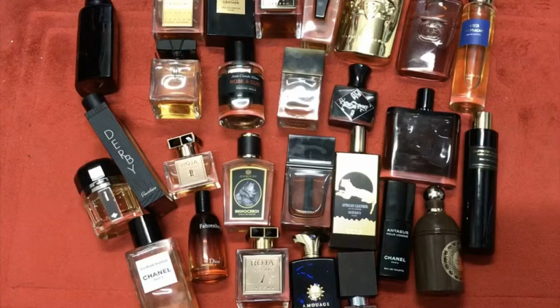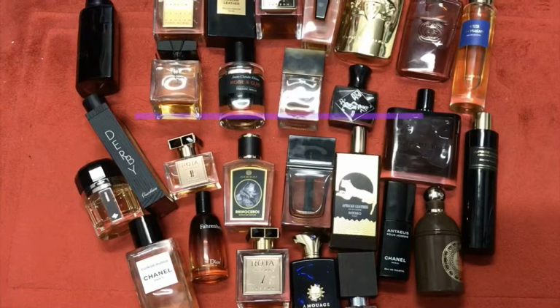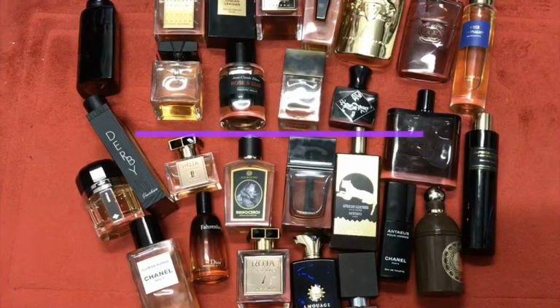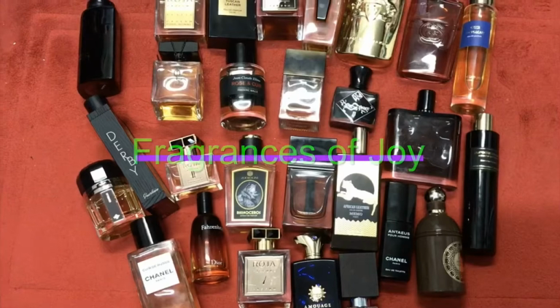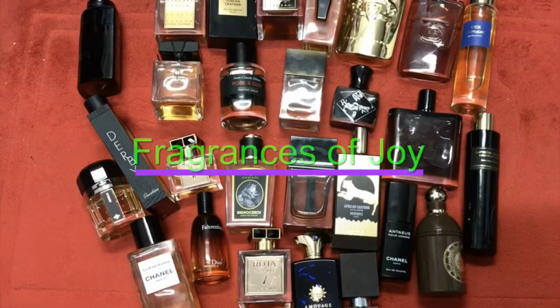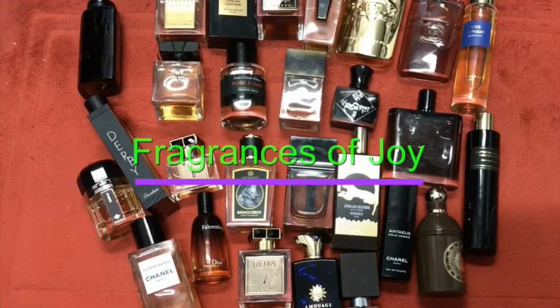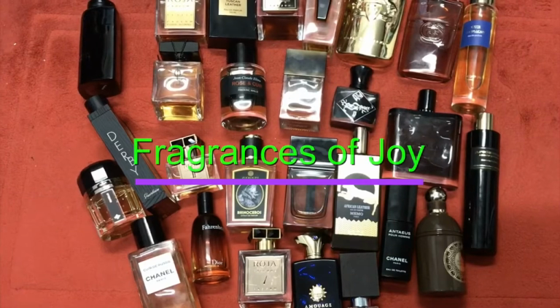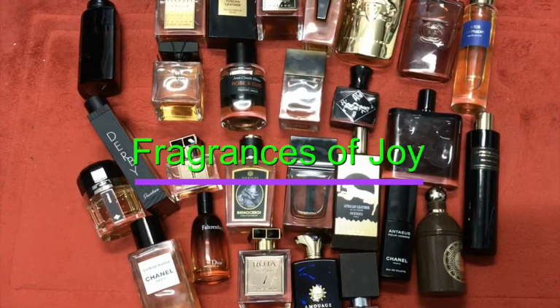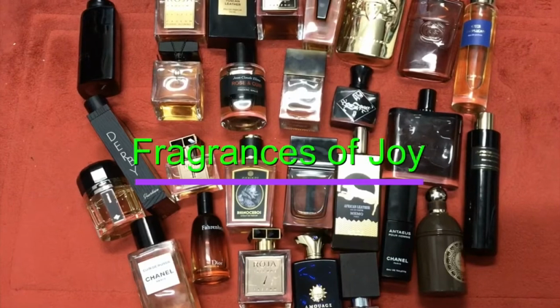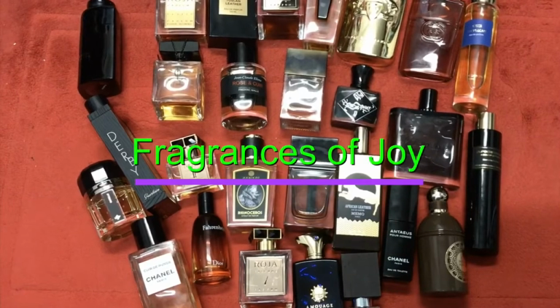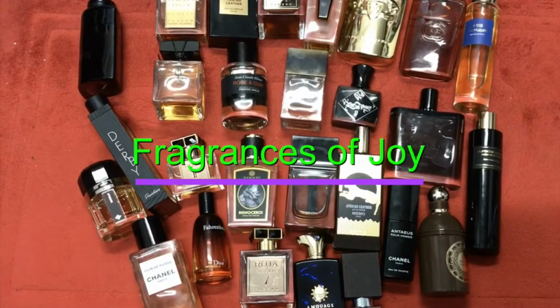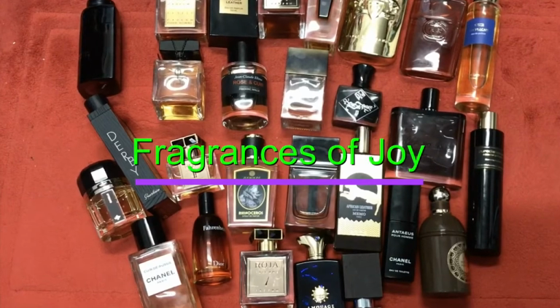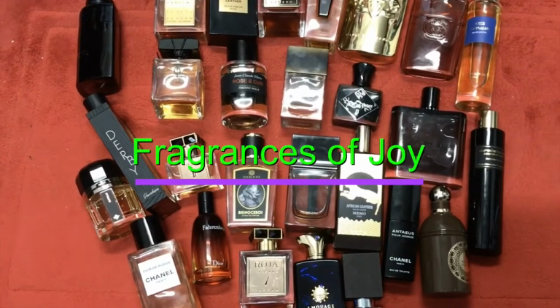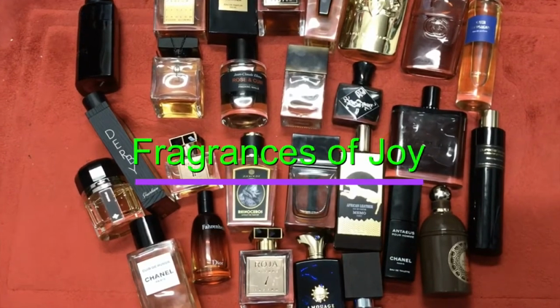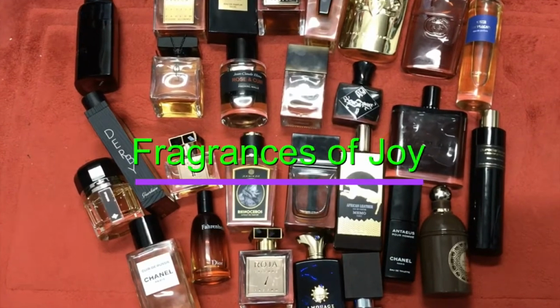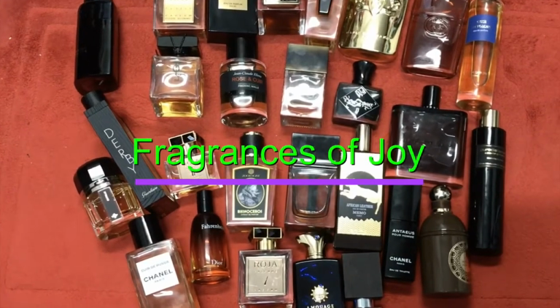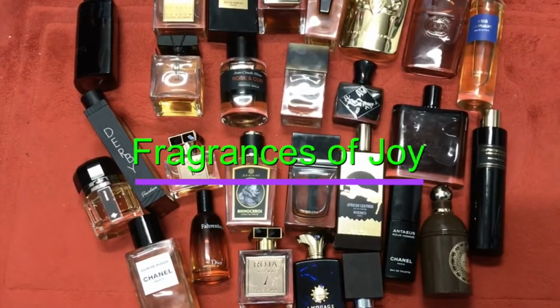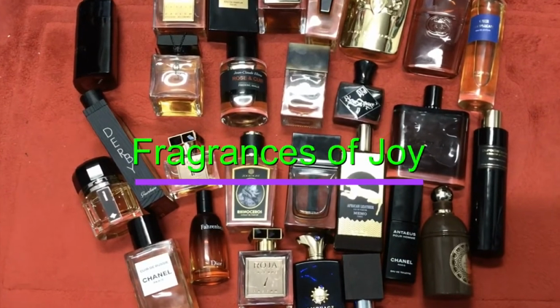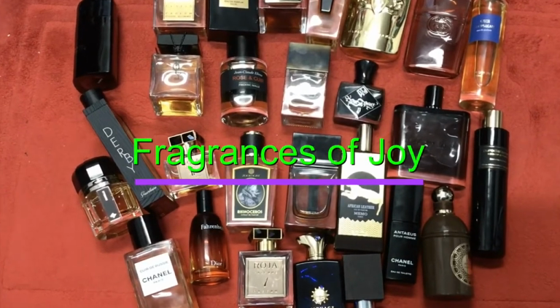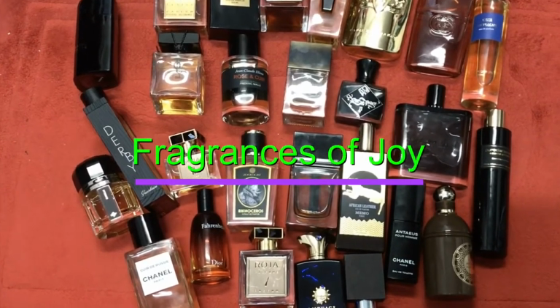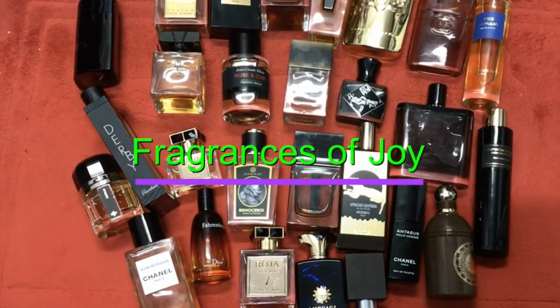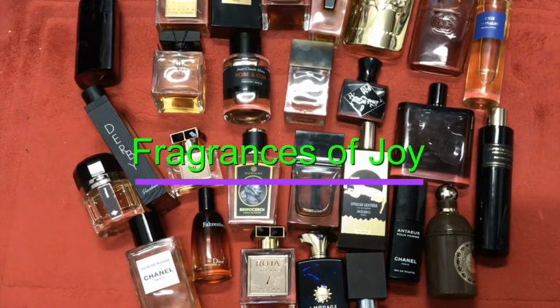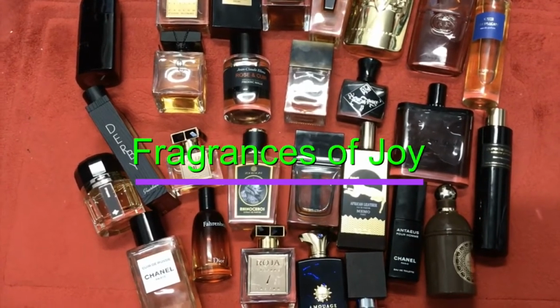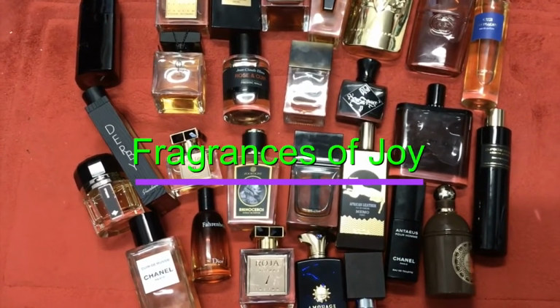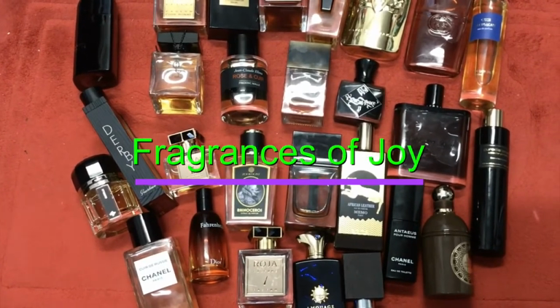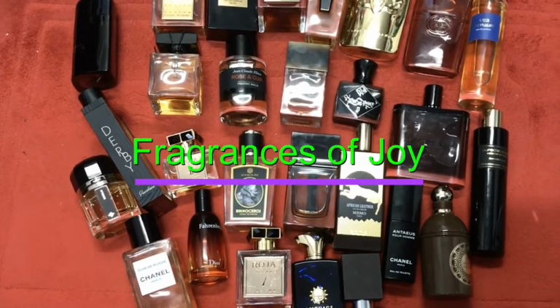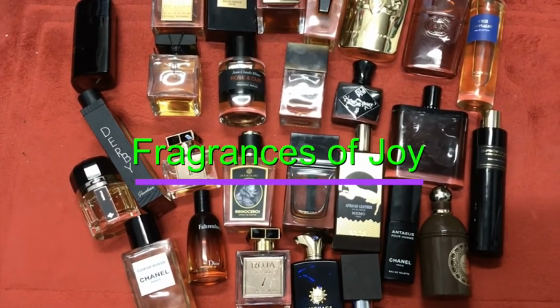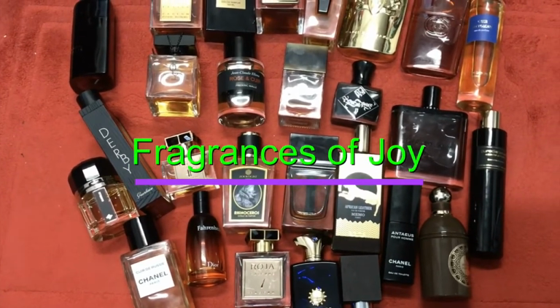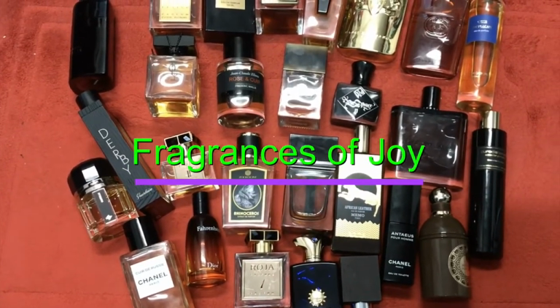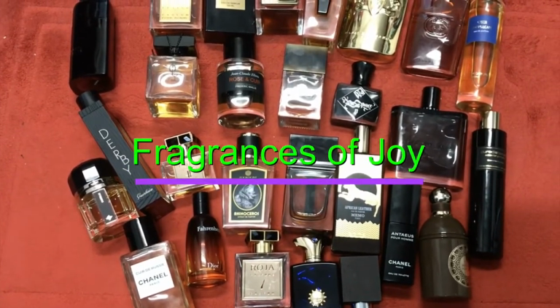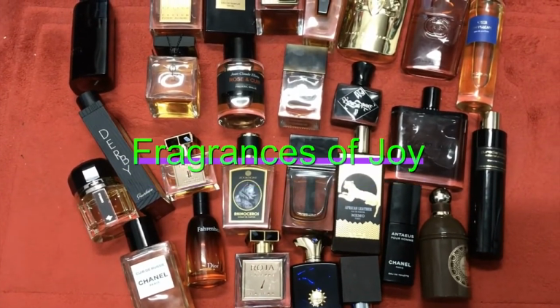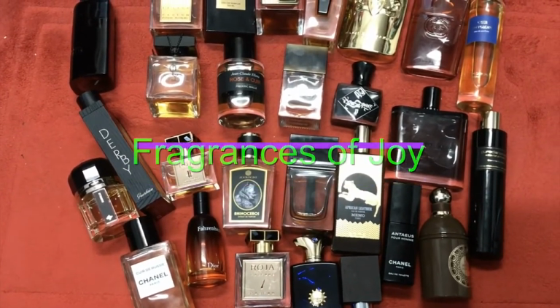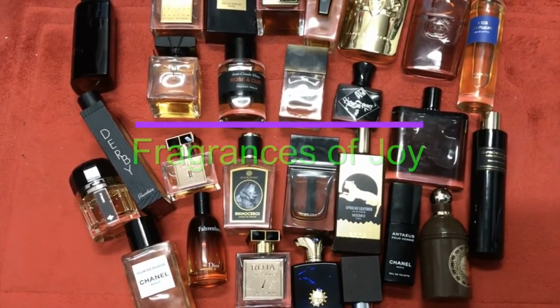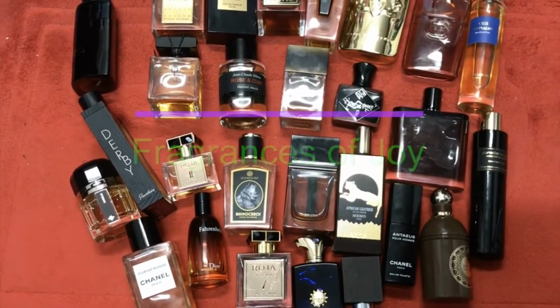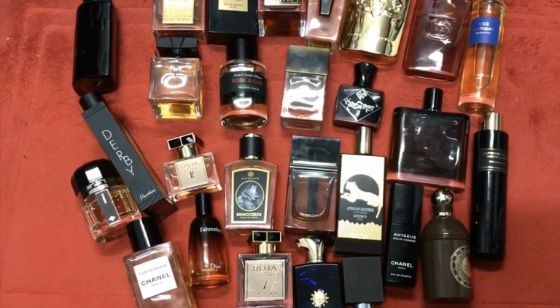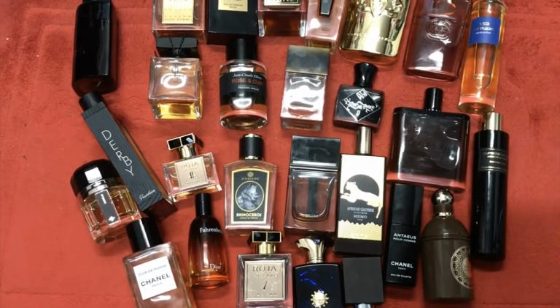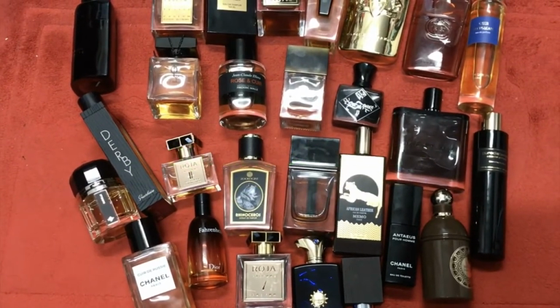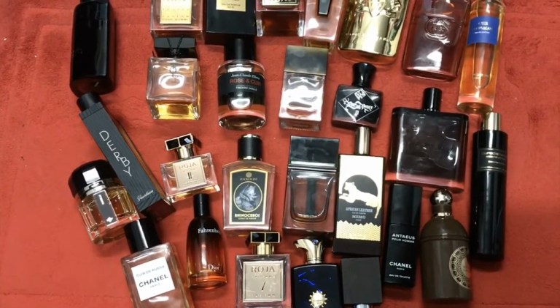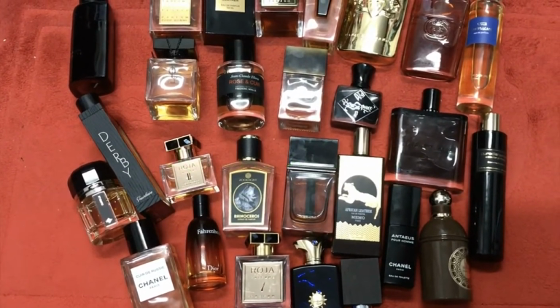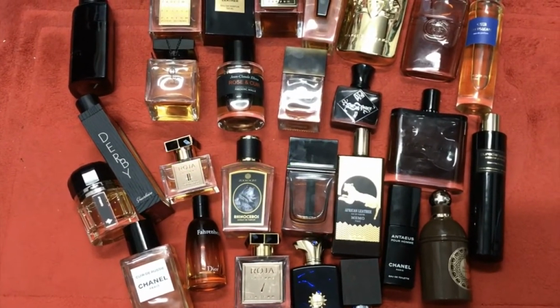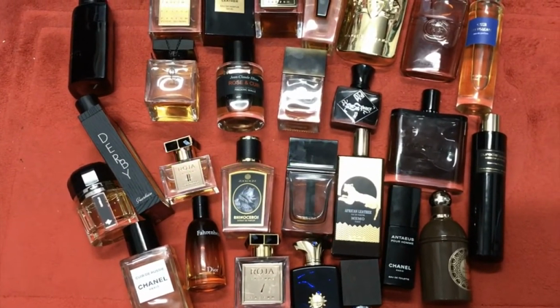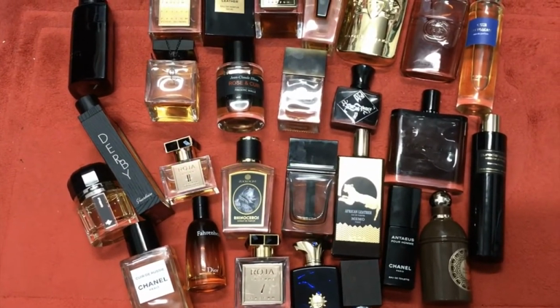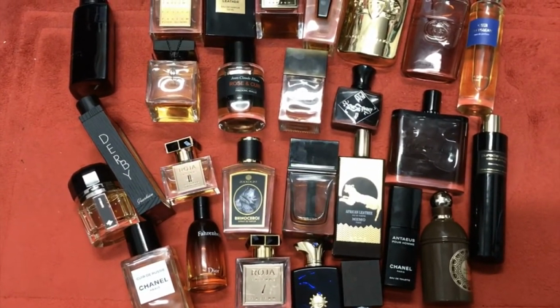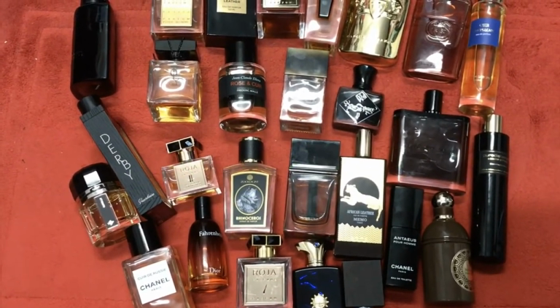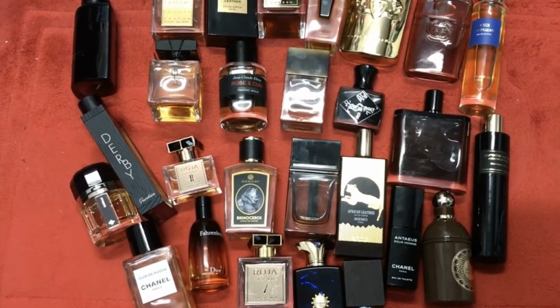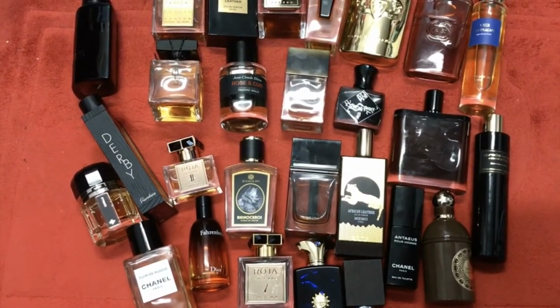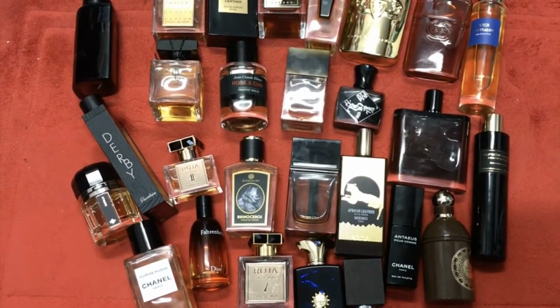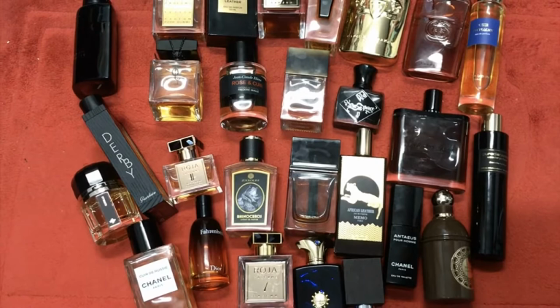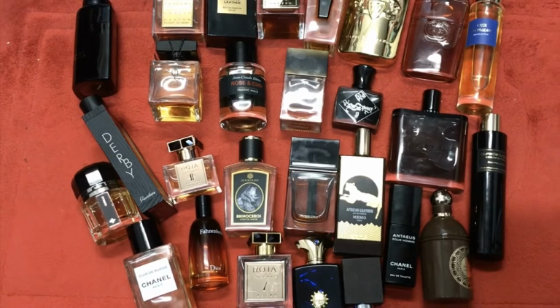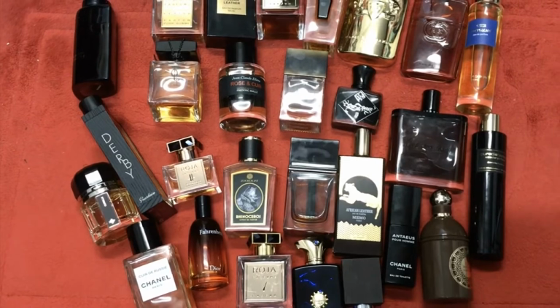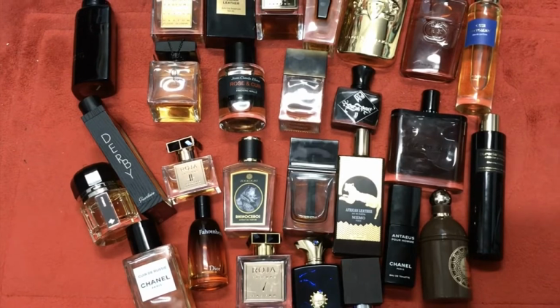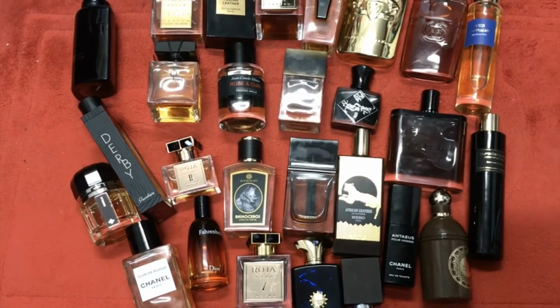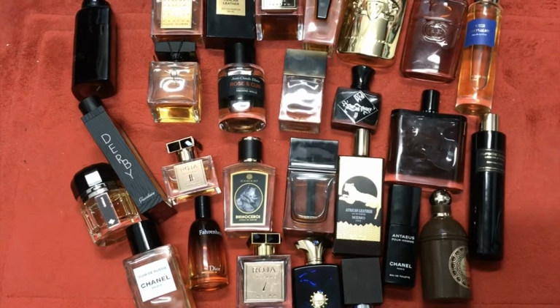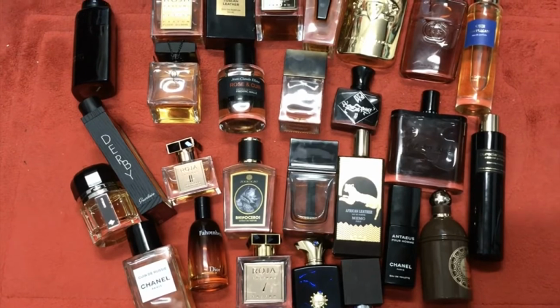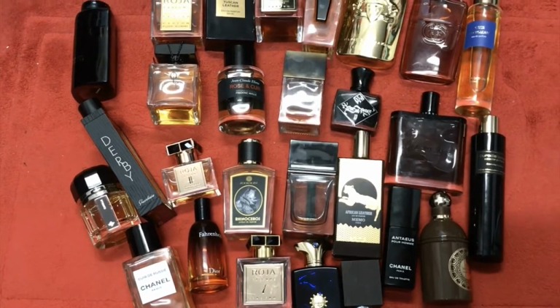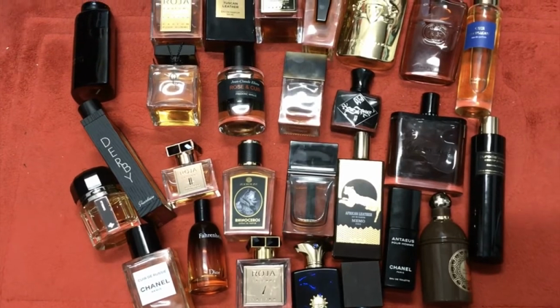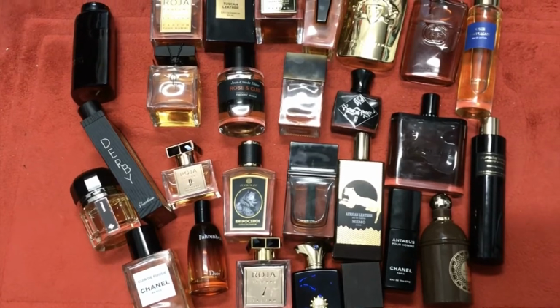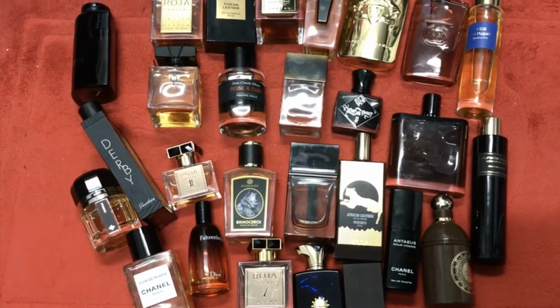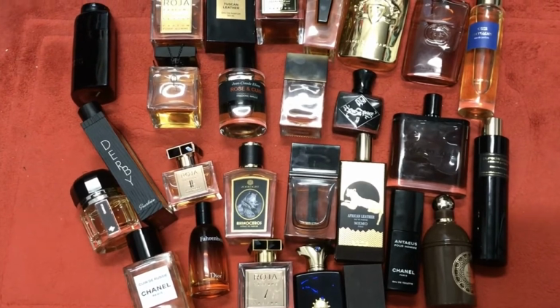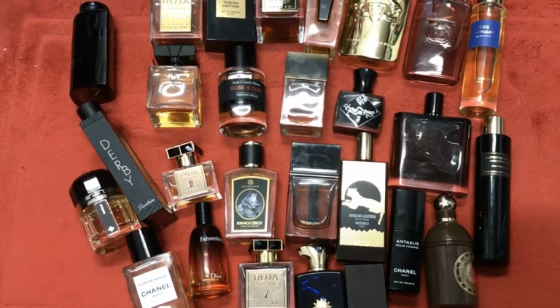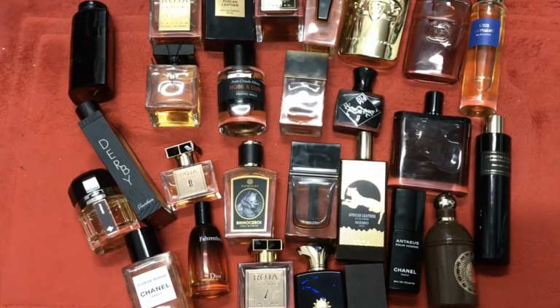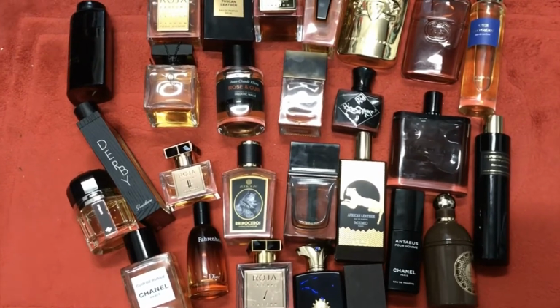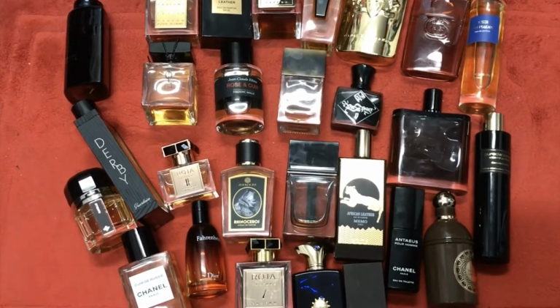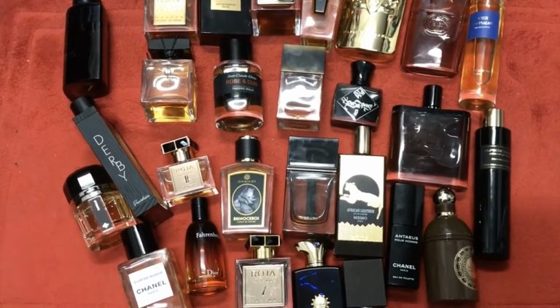Hi friends, welcome to Fragrances of Joy. This is my top 25 leather-based fragrances in my collection. Hope you all enjoy.